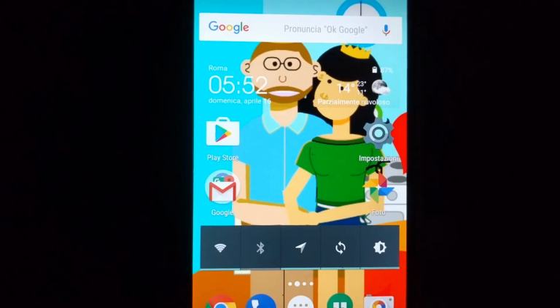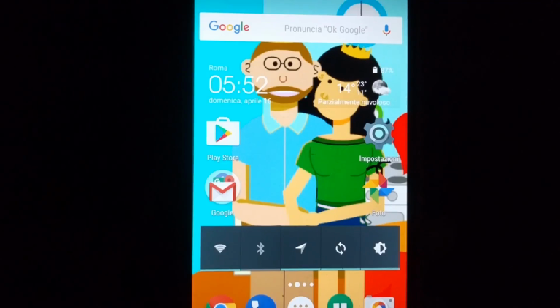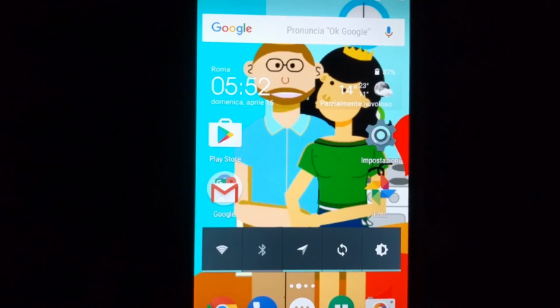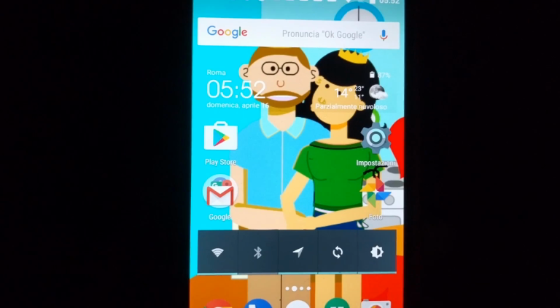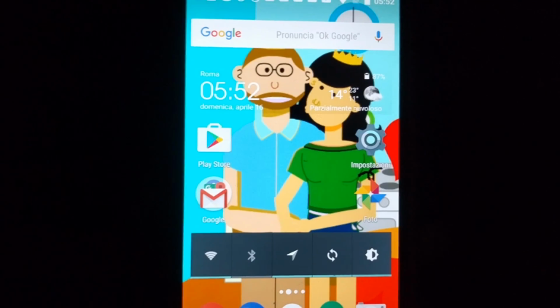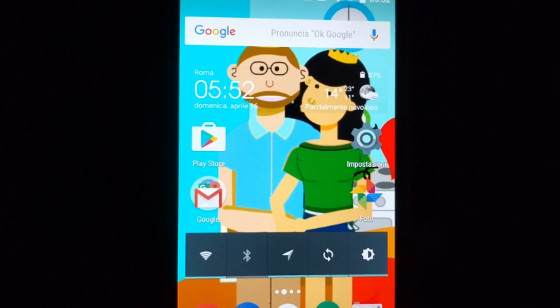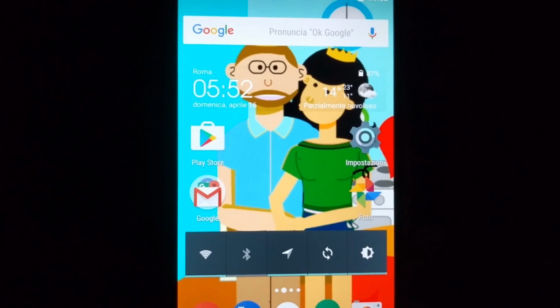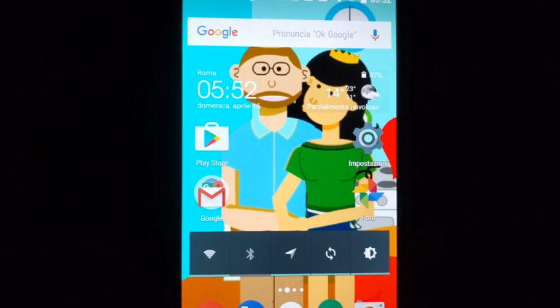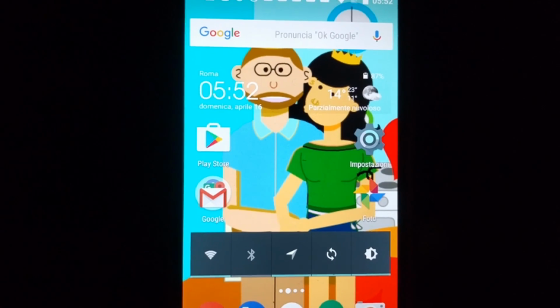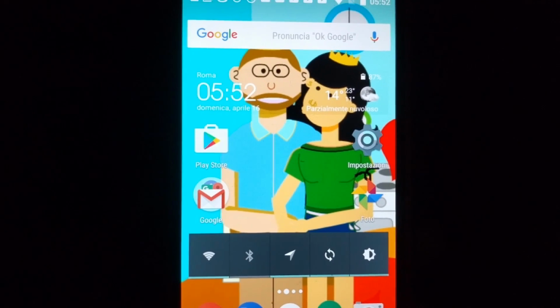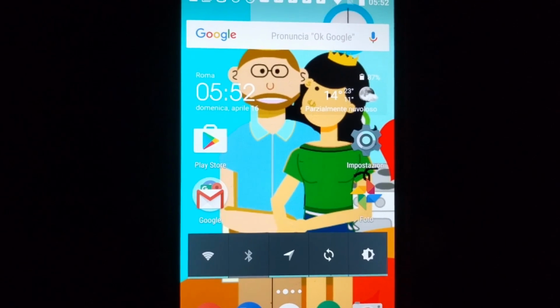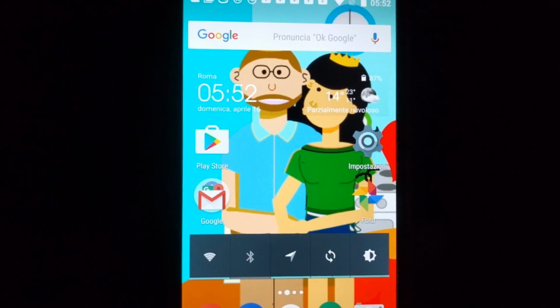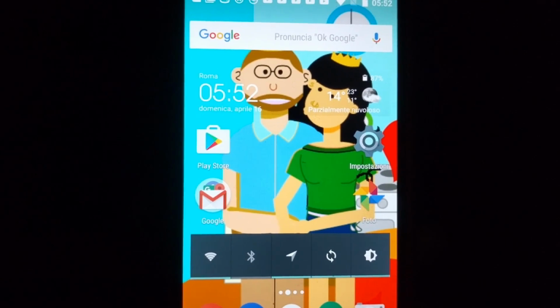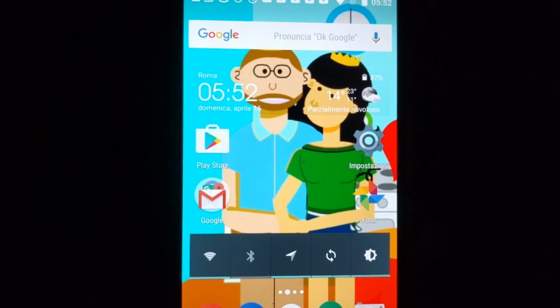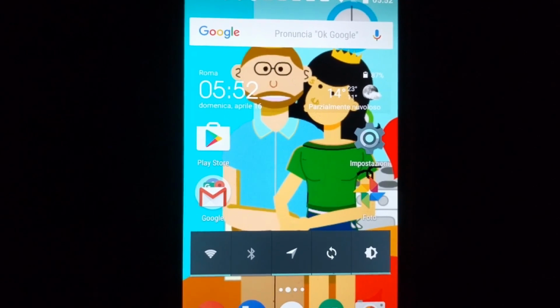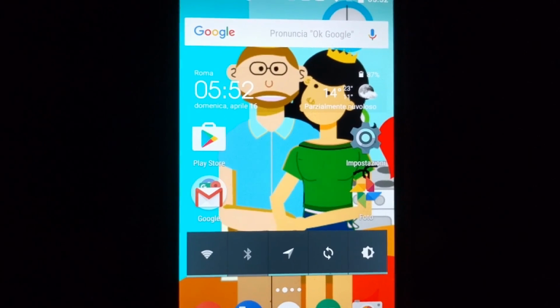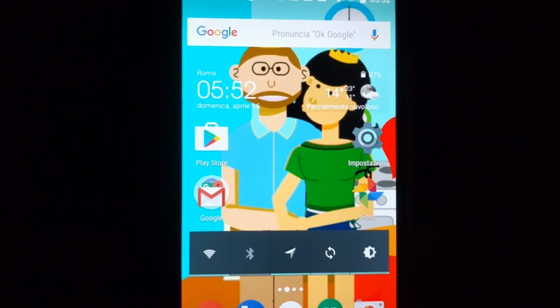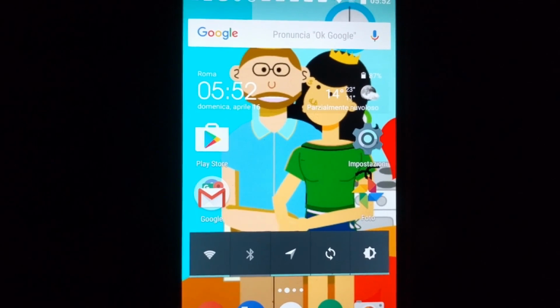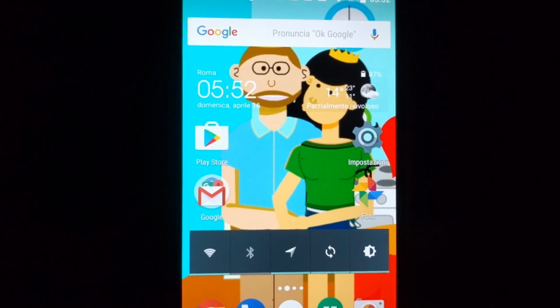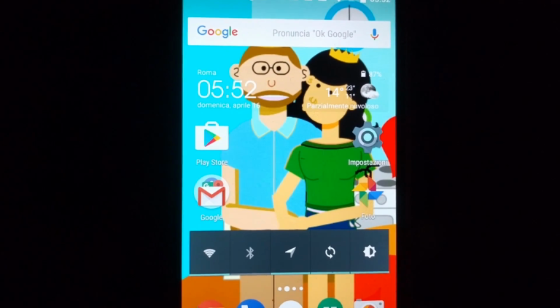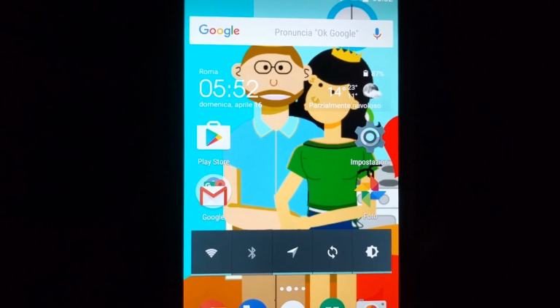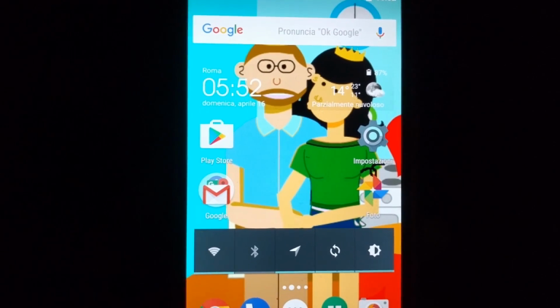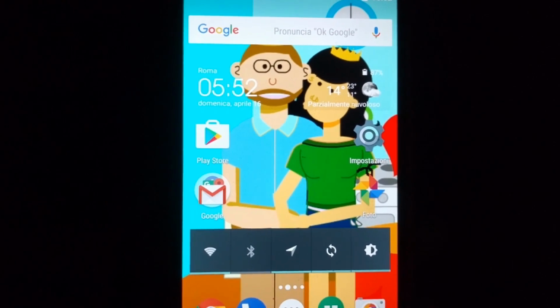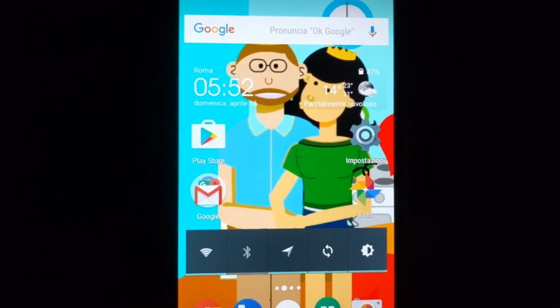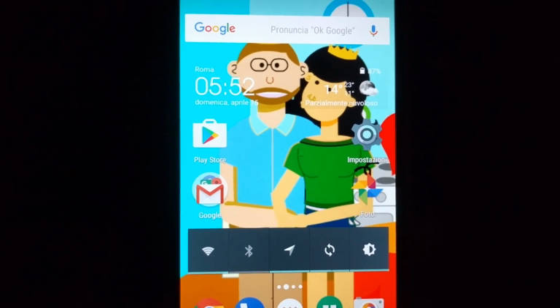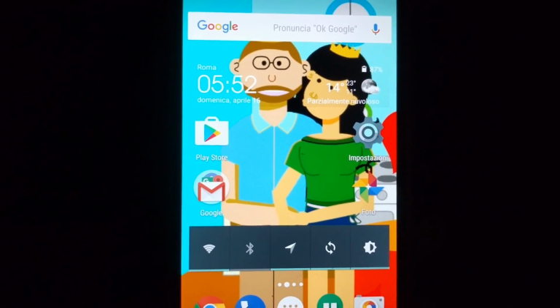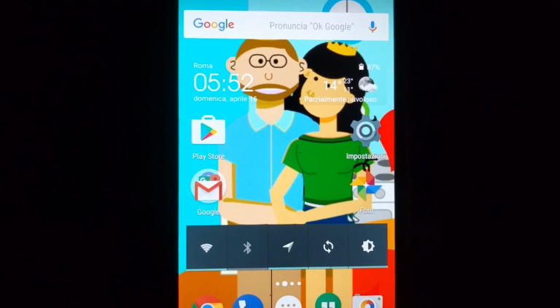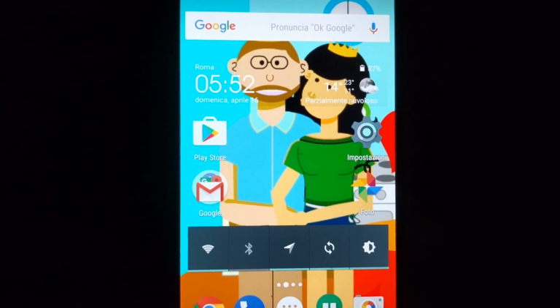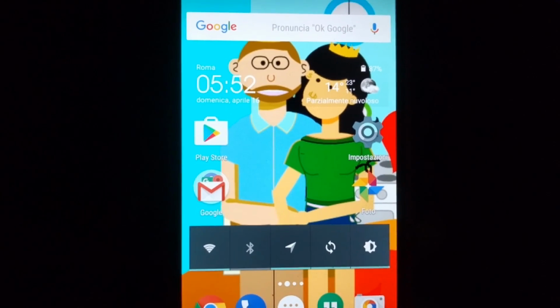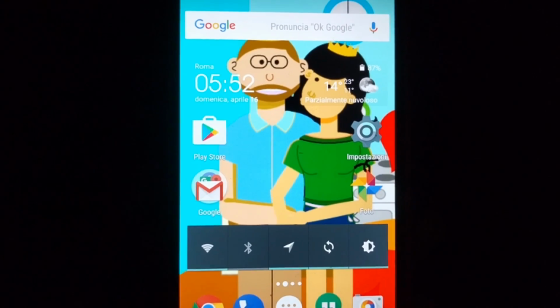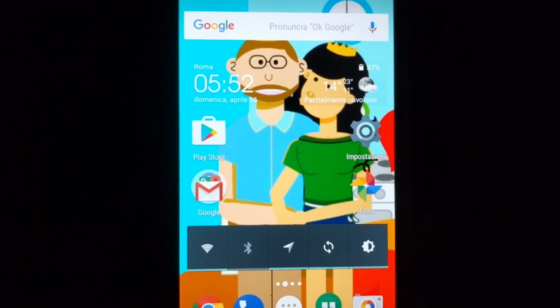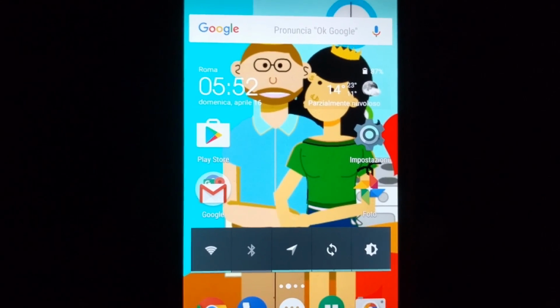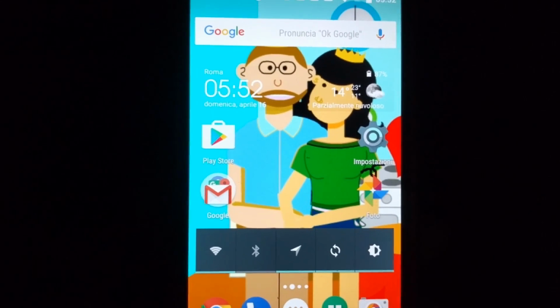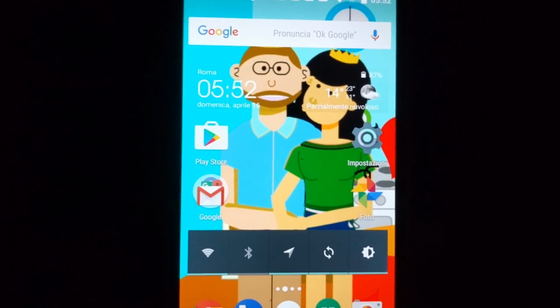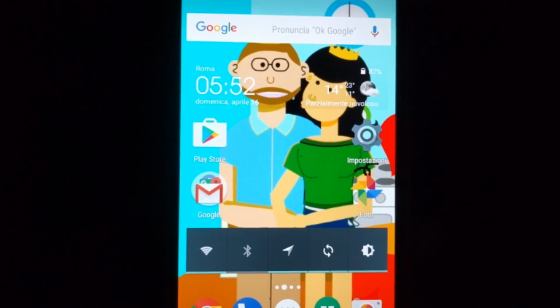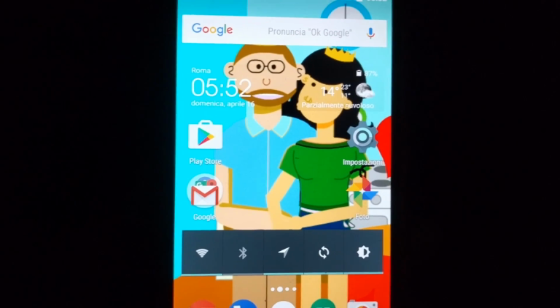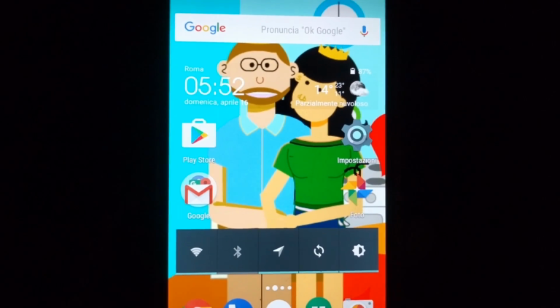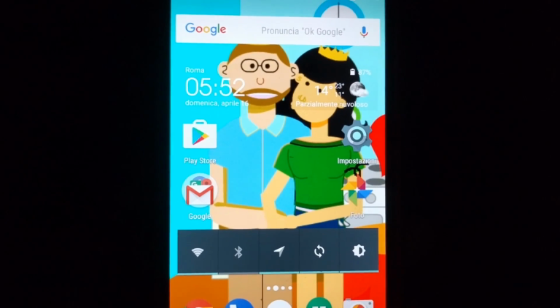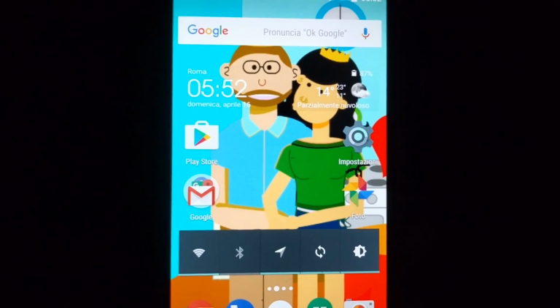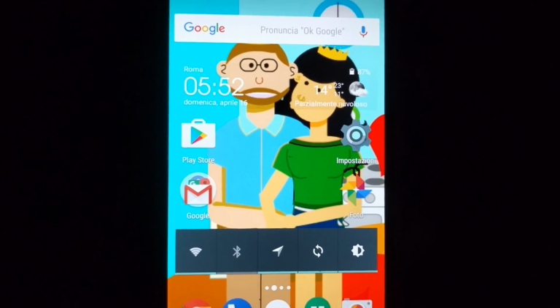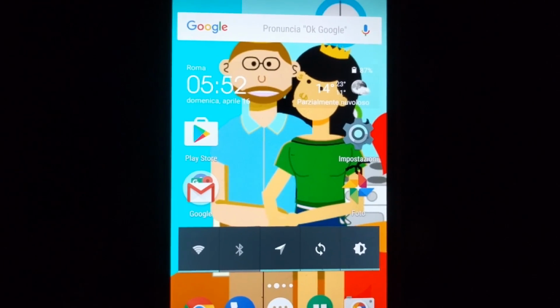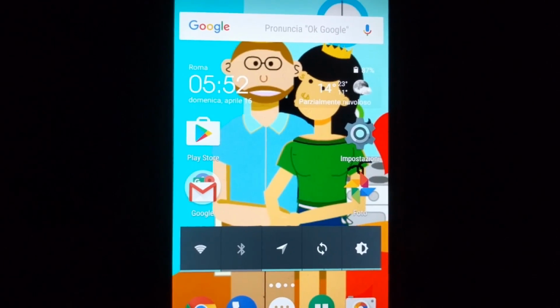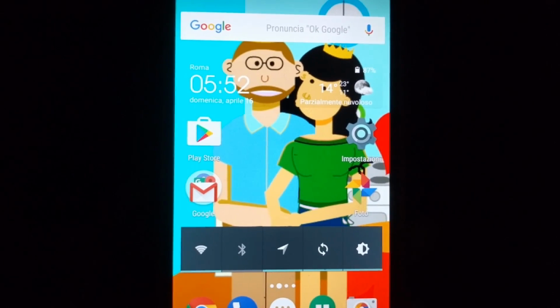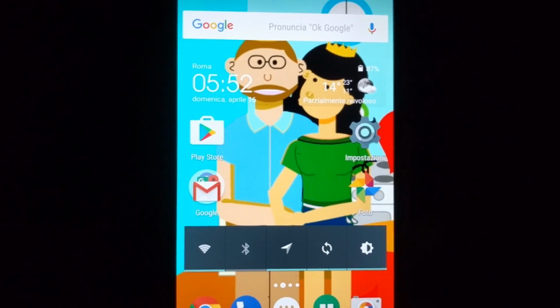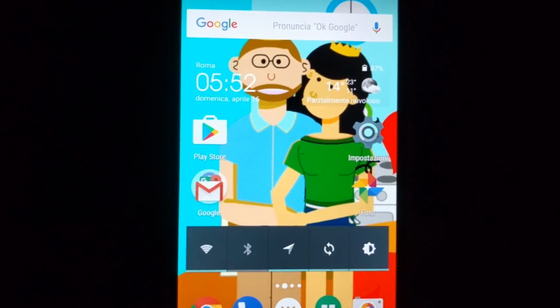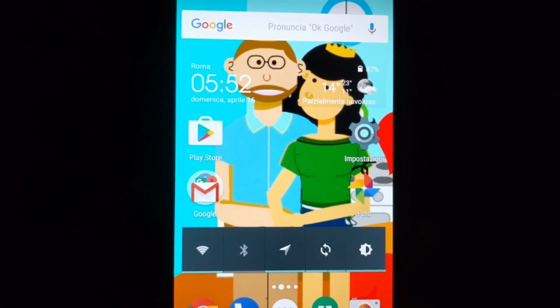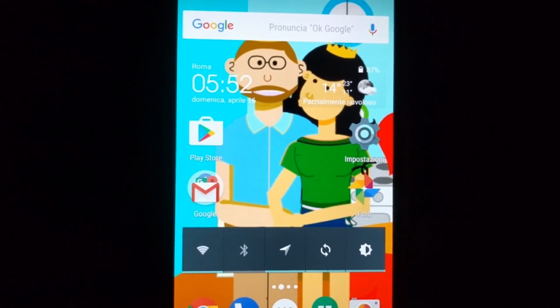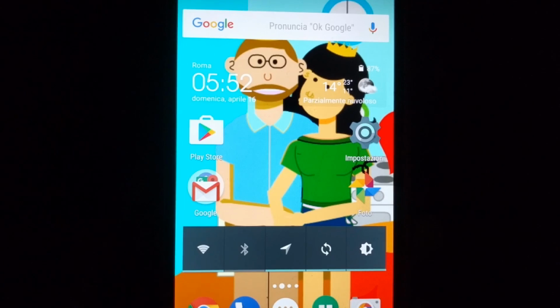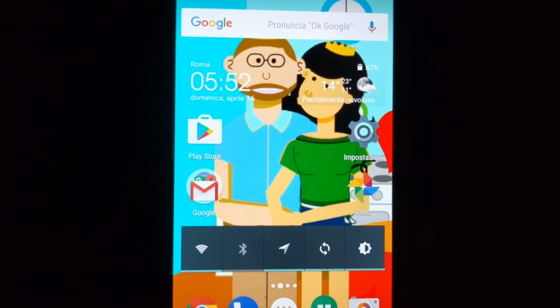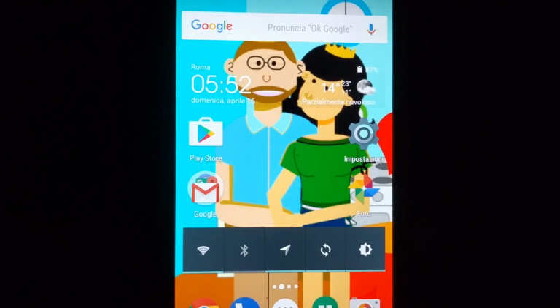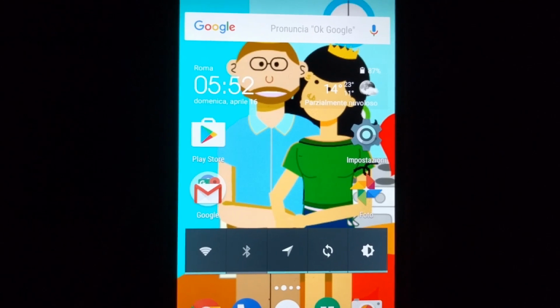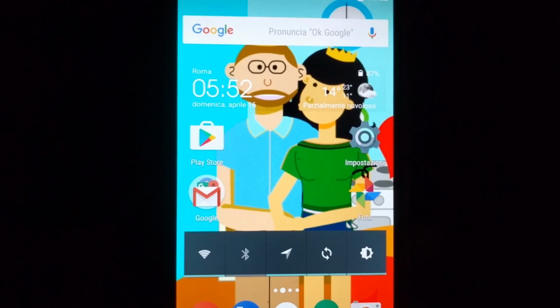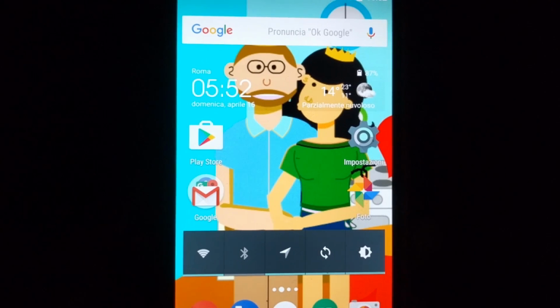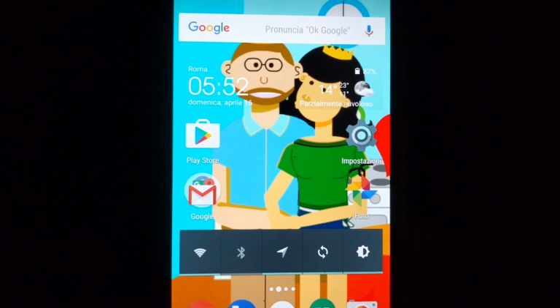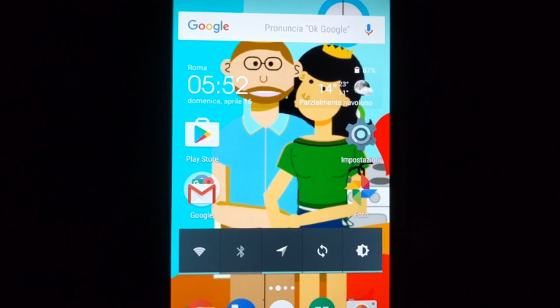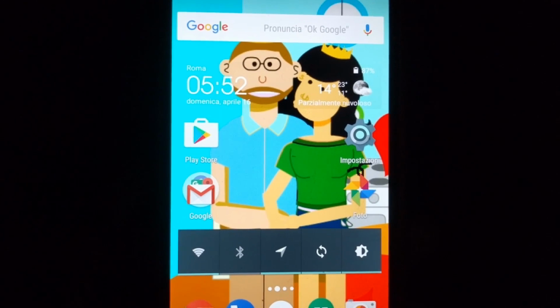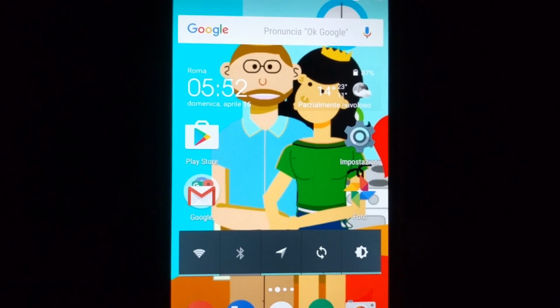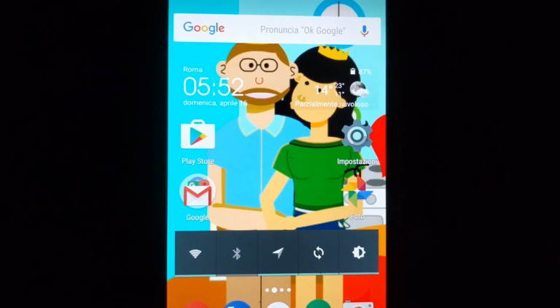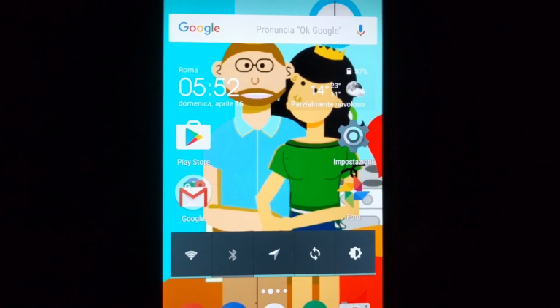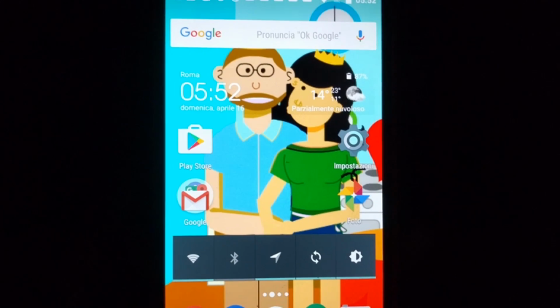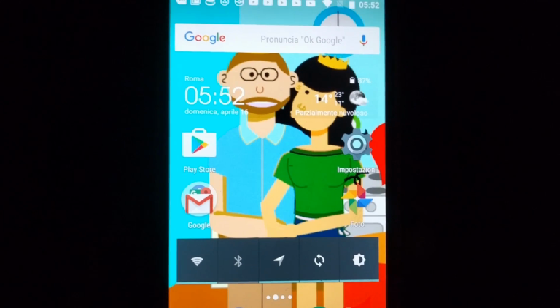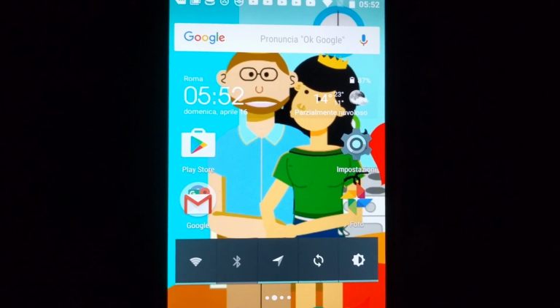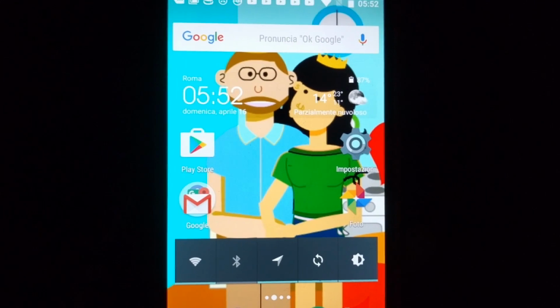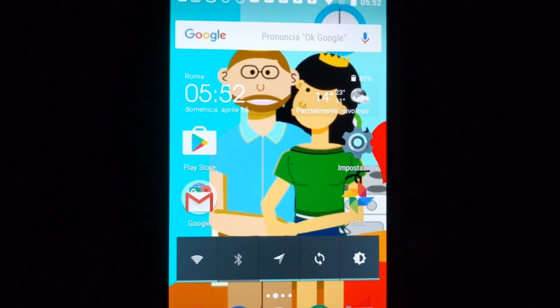Good morning. It is 5 a.m. and it's Easter day. Is it time to get up?